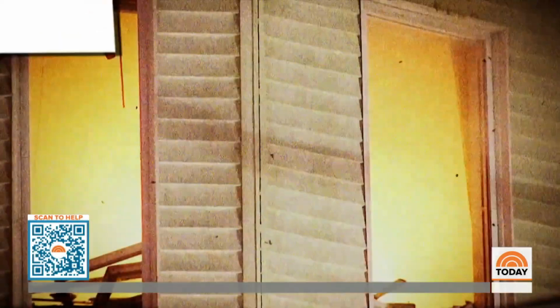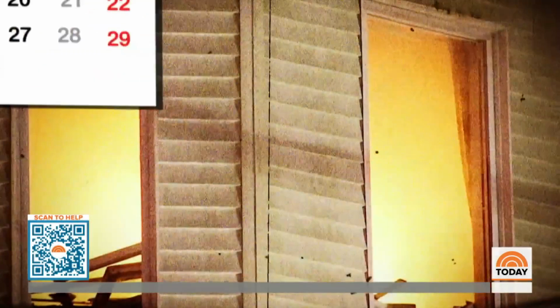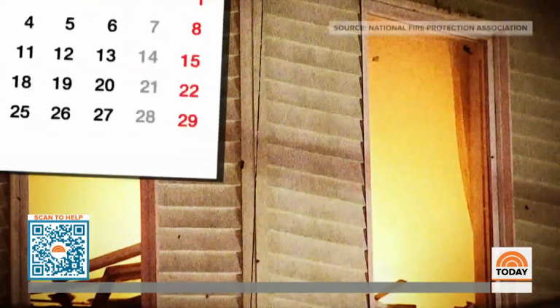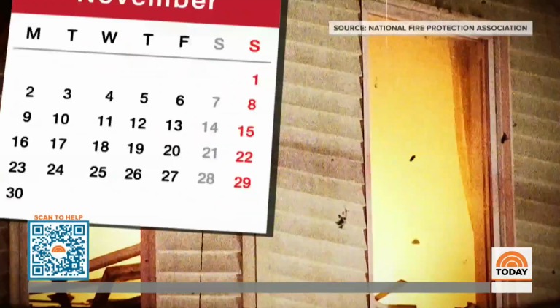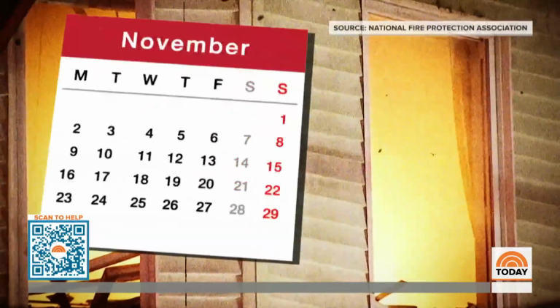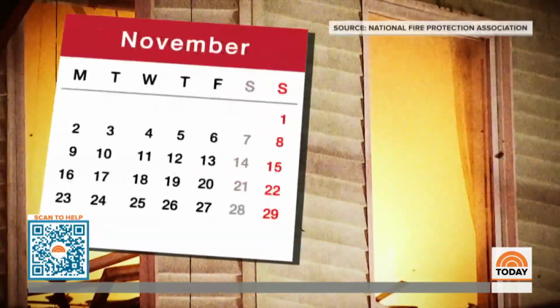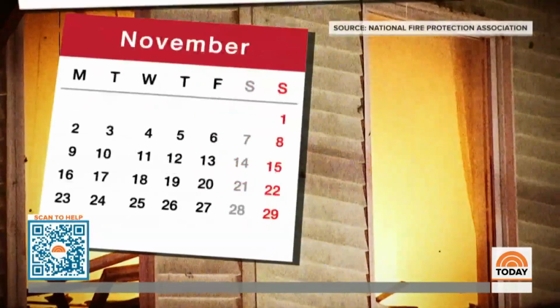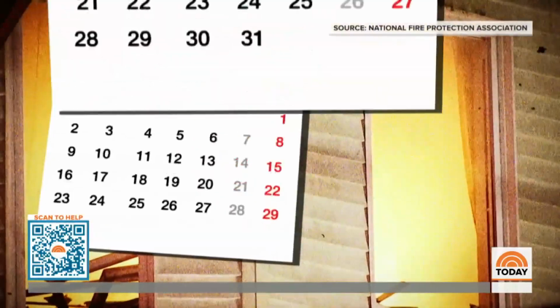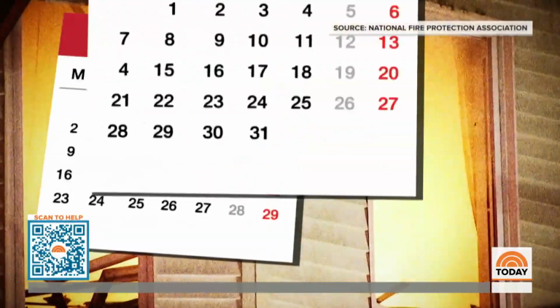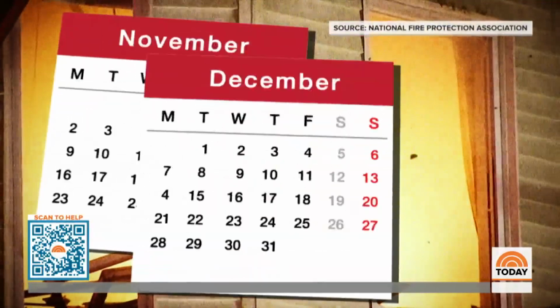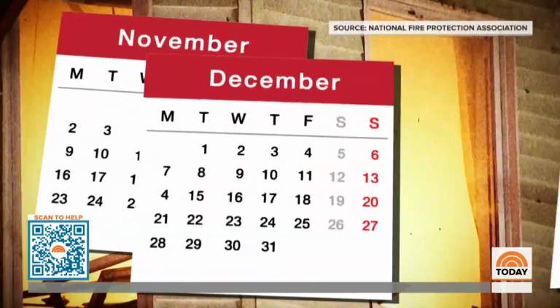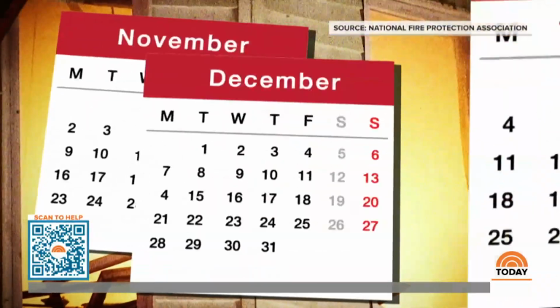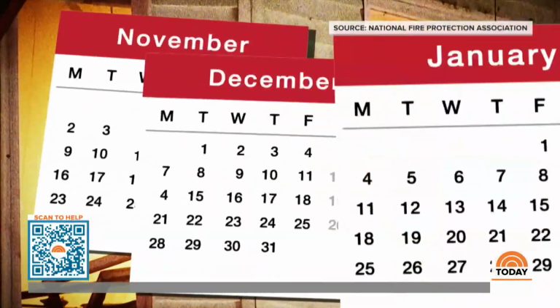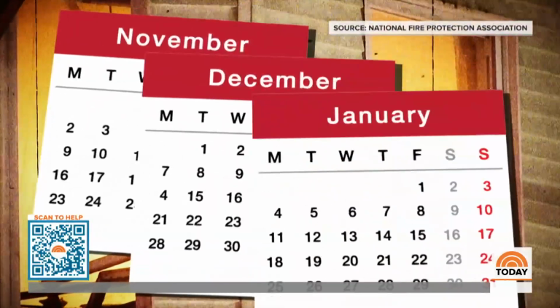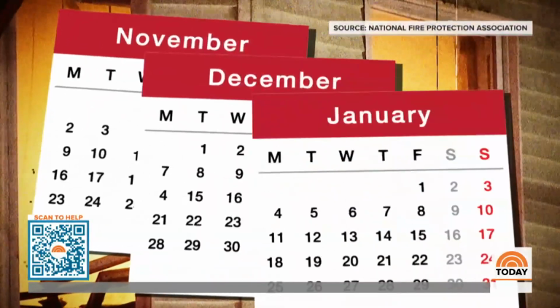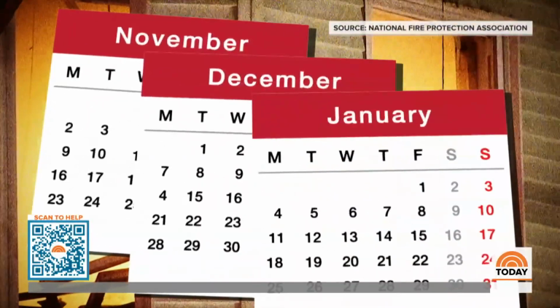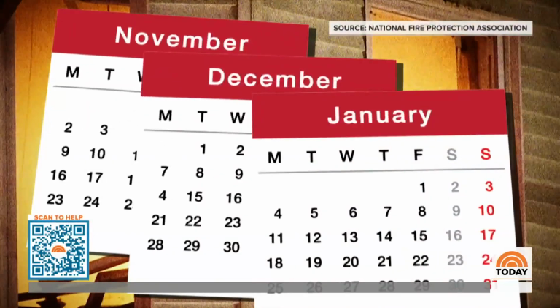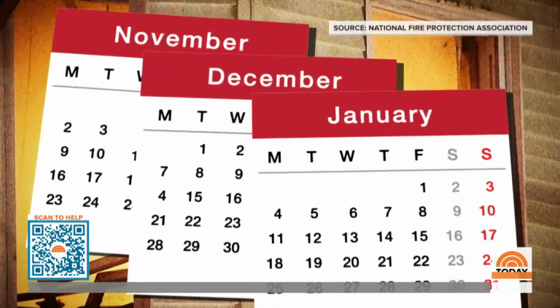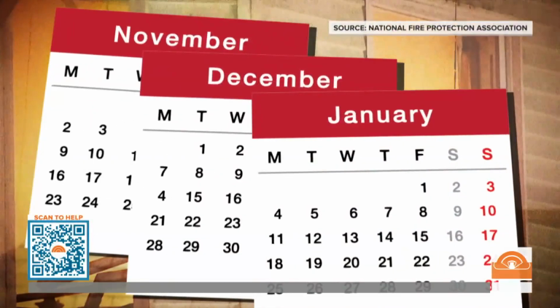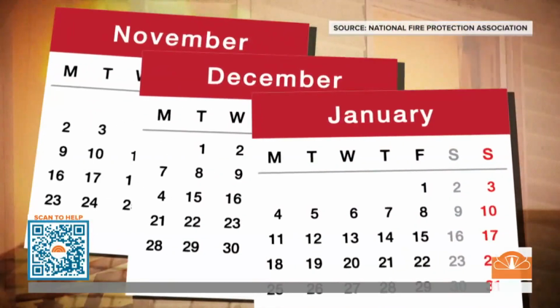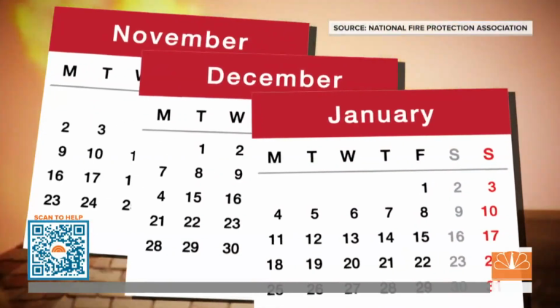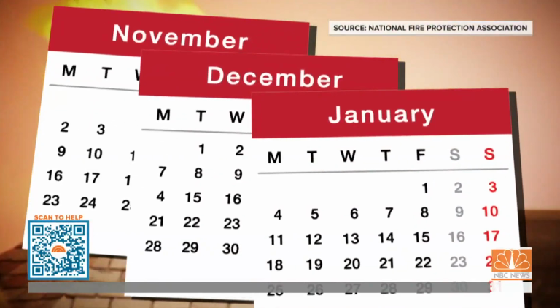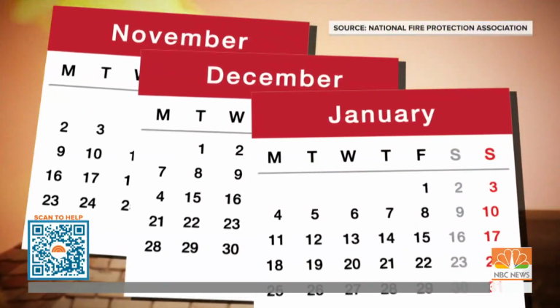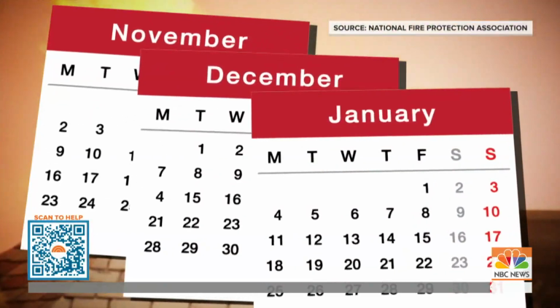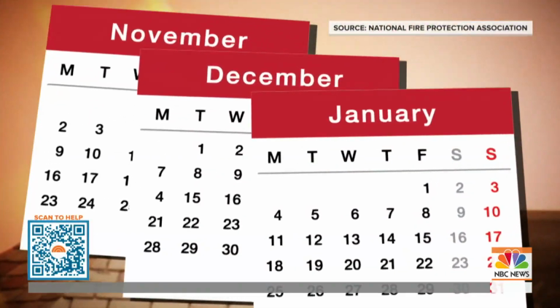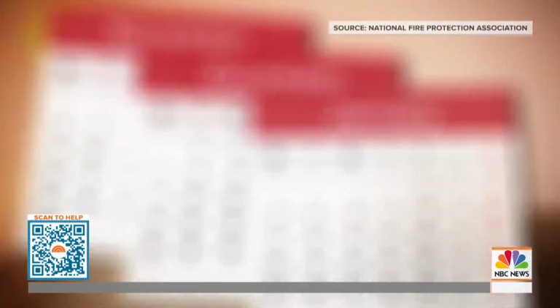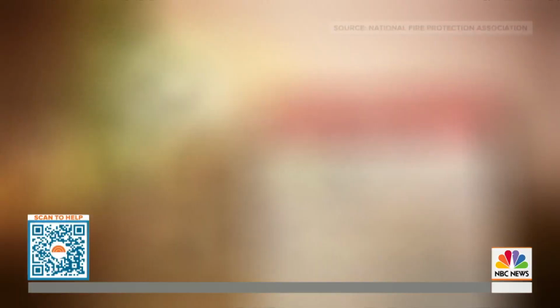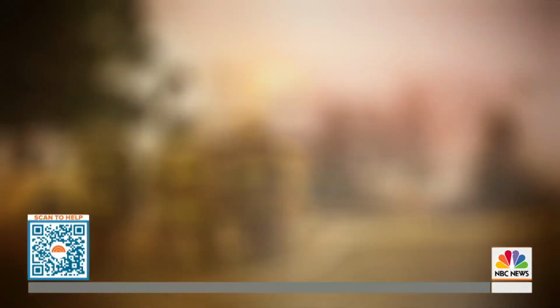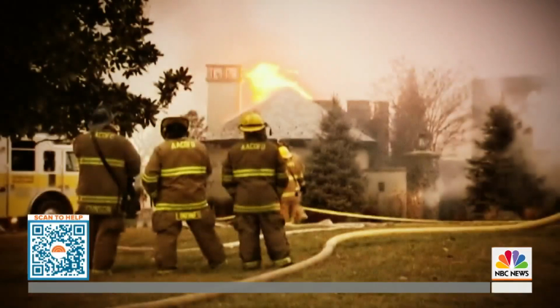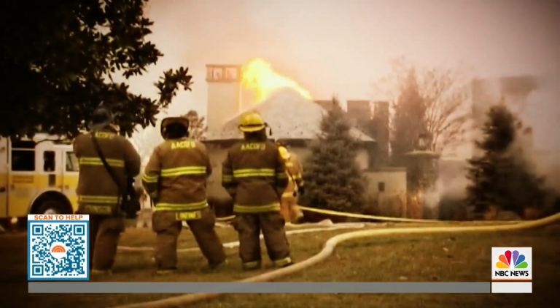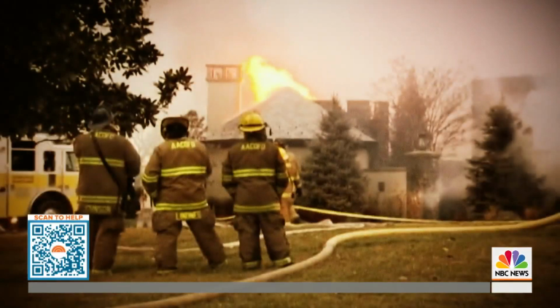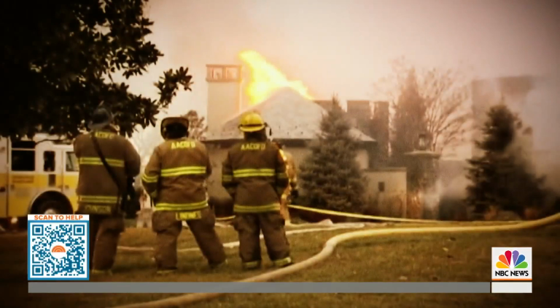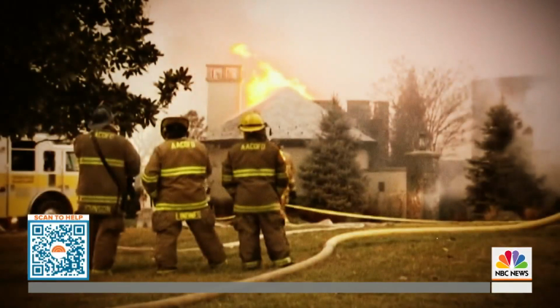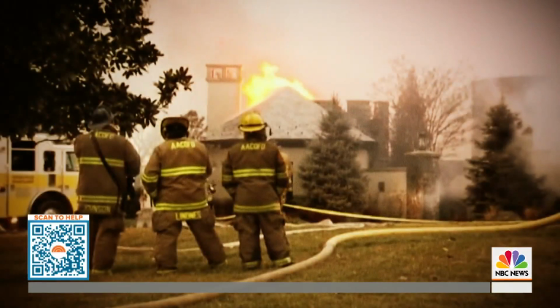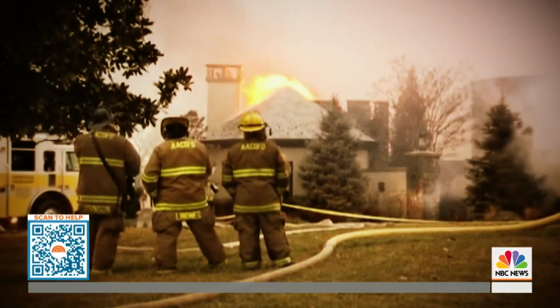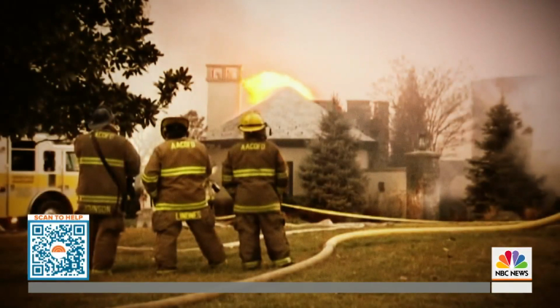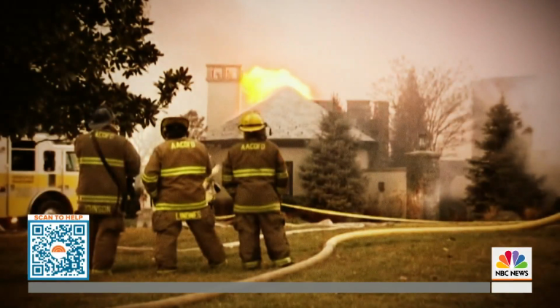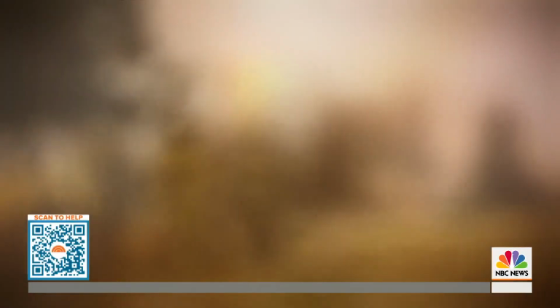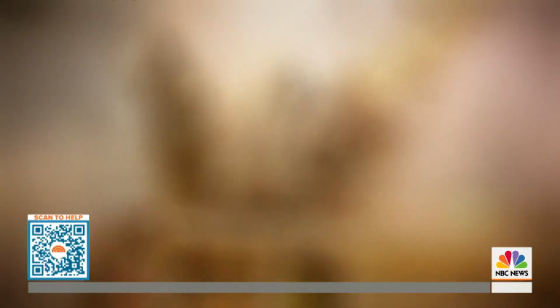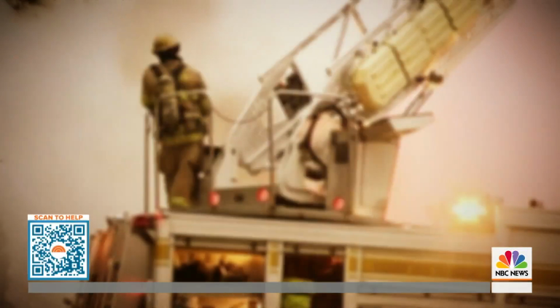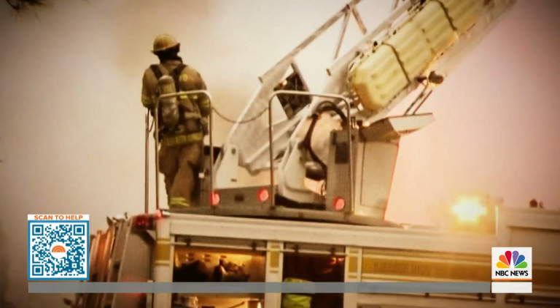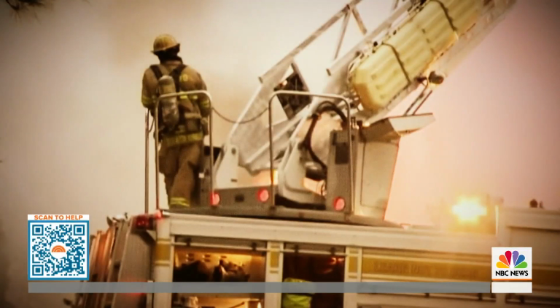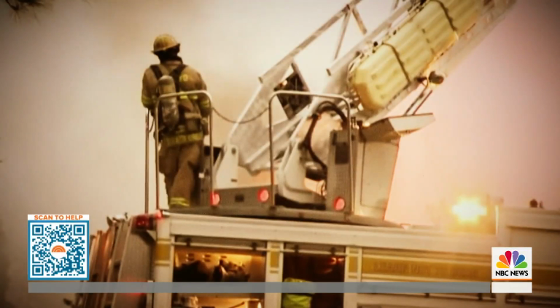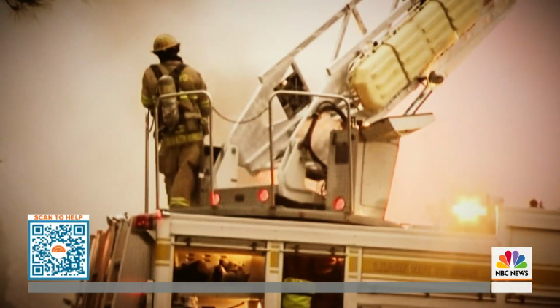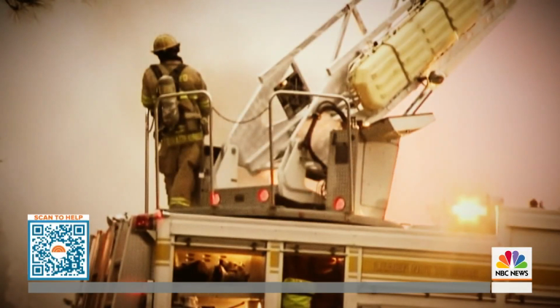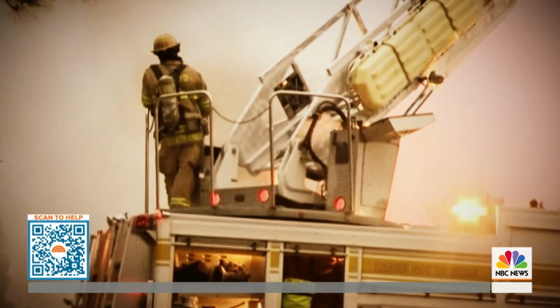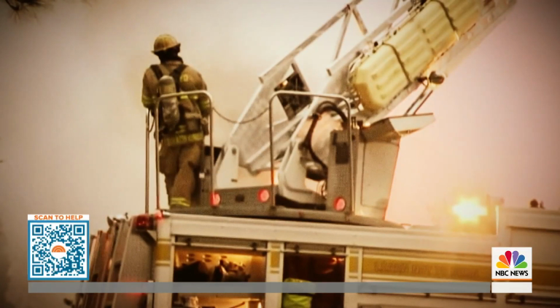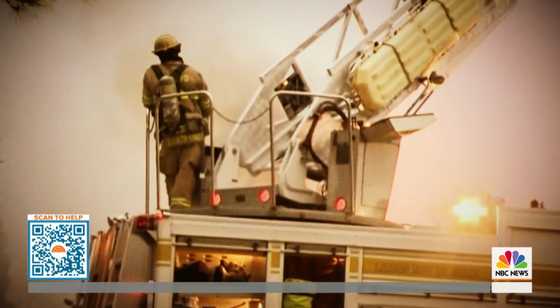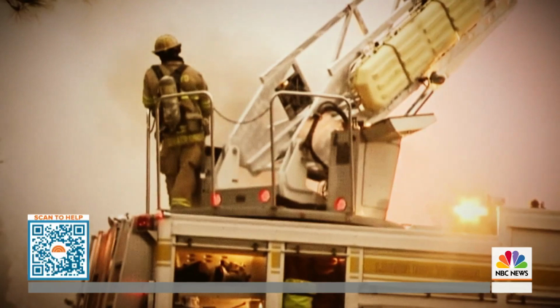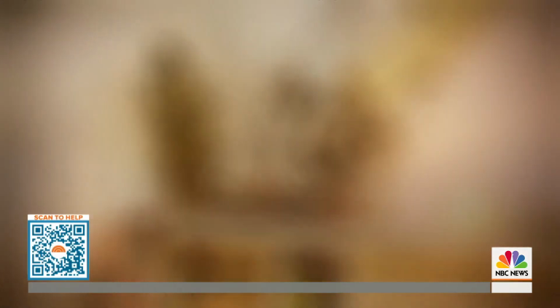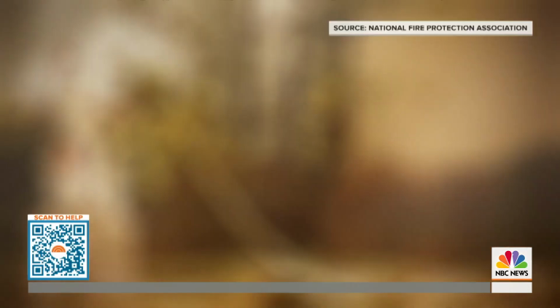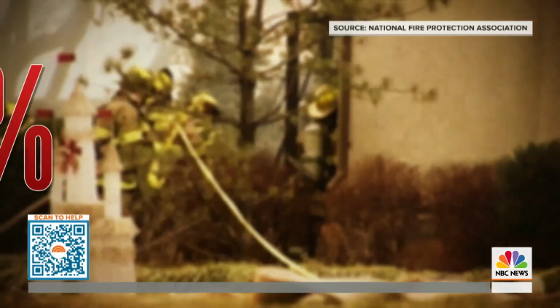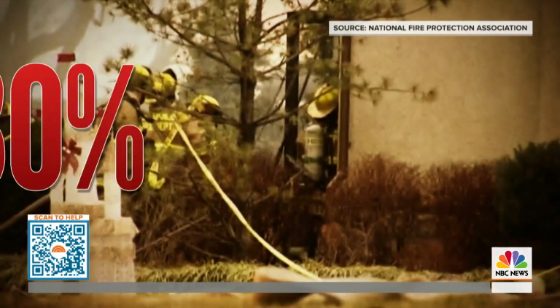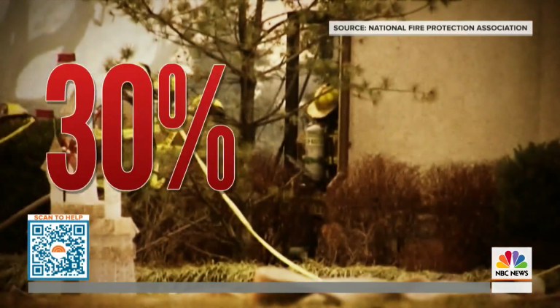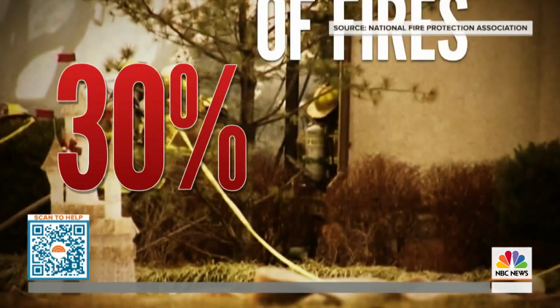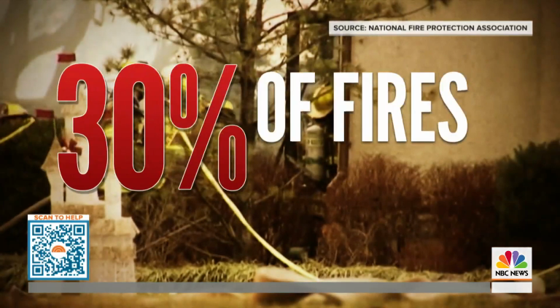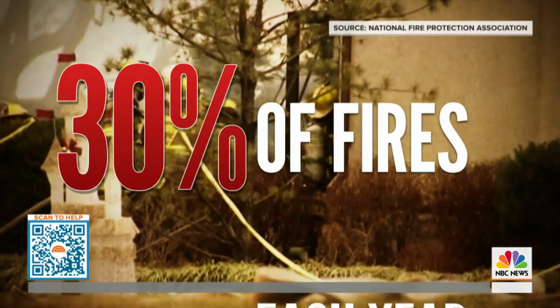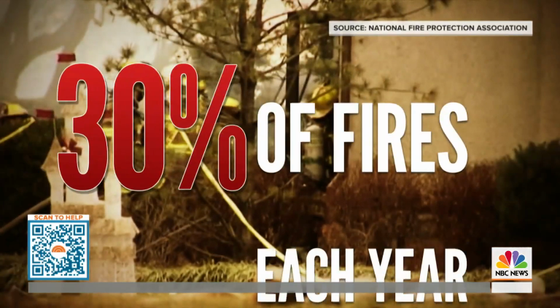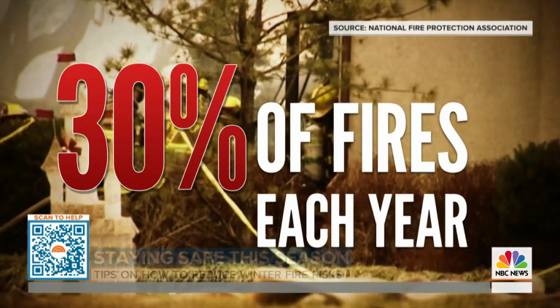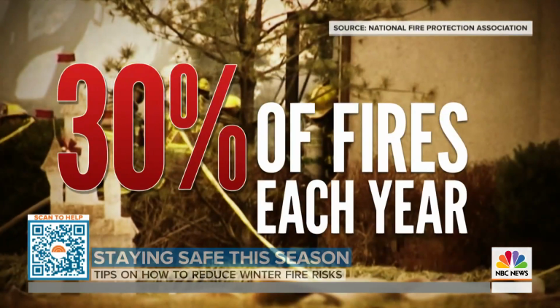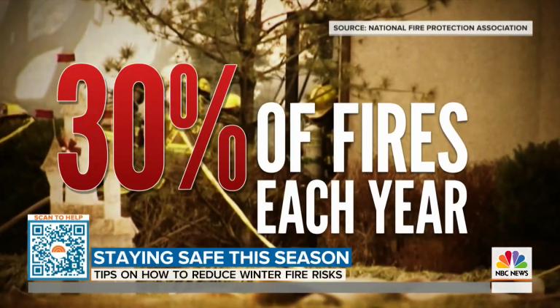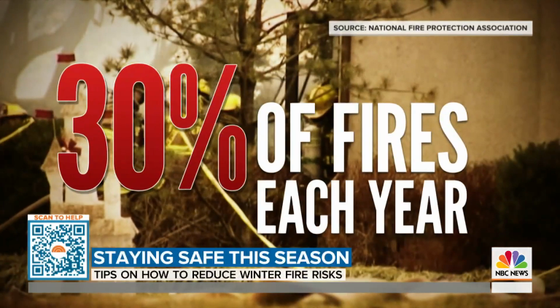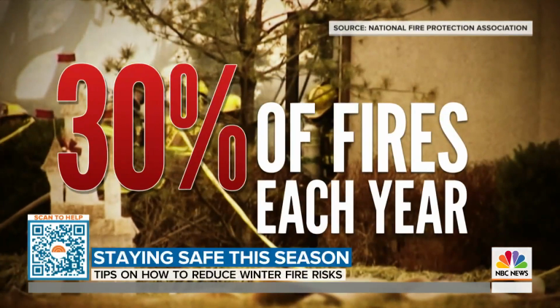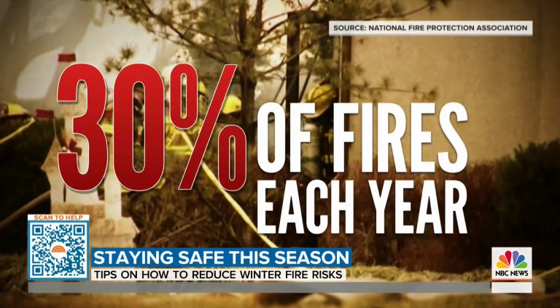November, December, and January are the most common months for house fires. Those three months alone make up nearly 30% of fires each year.